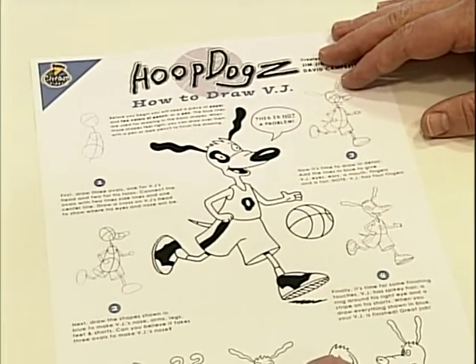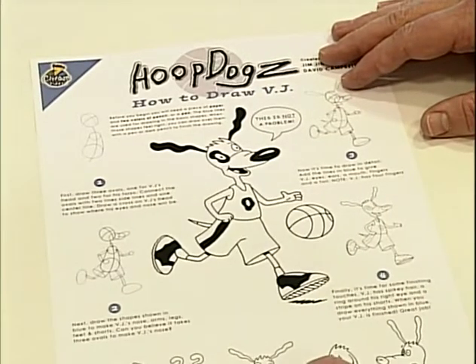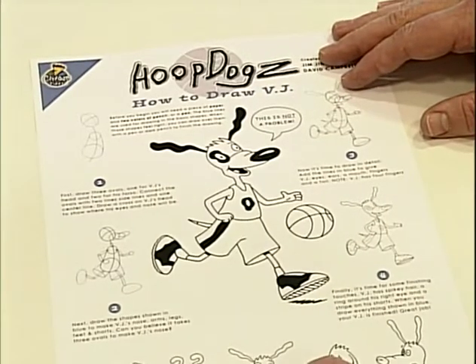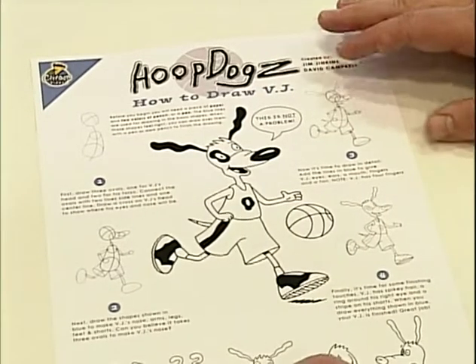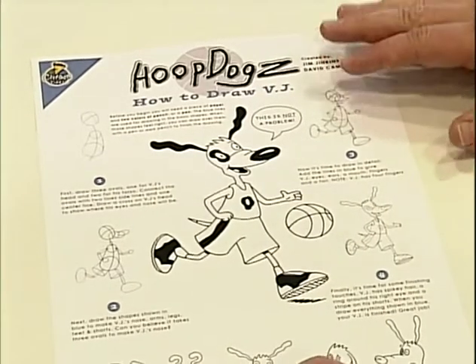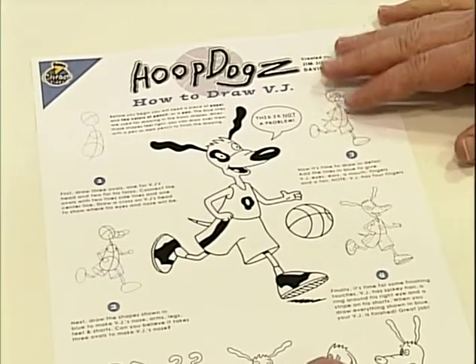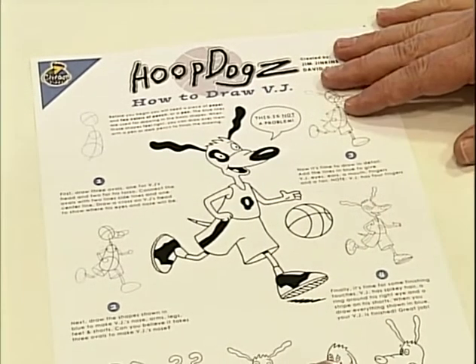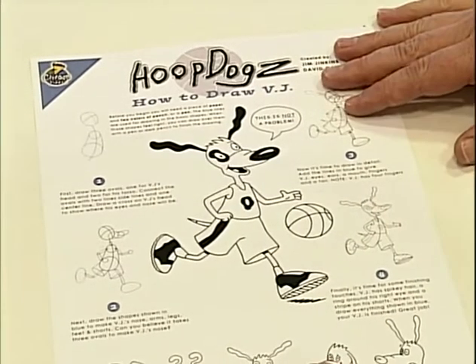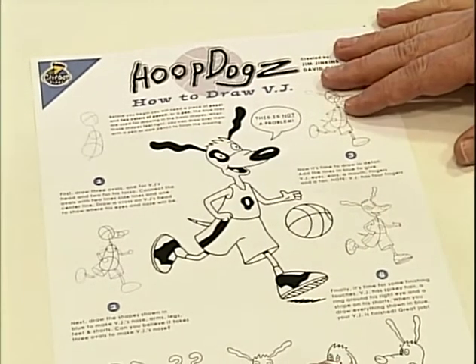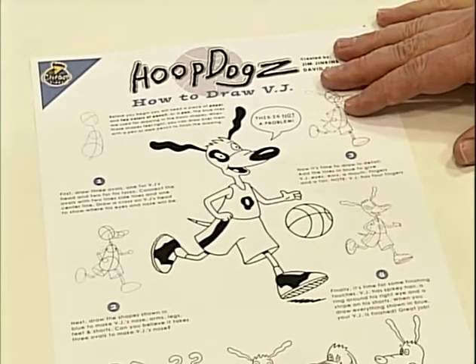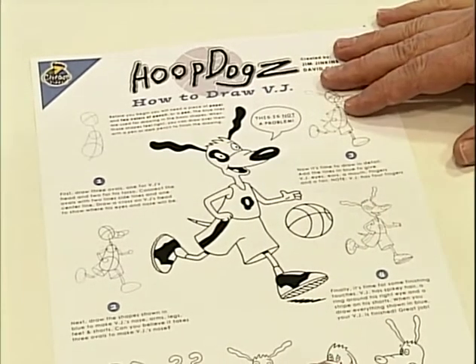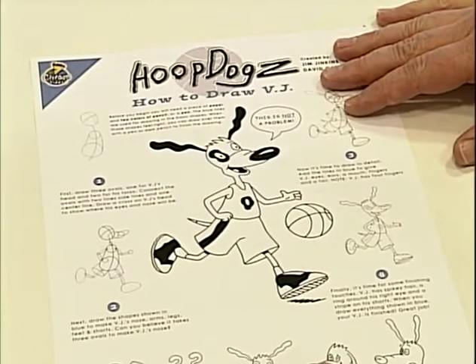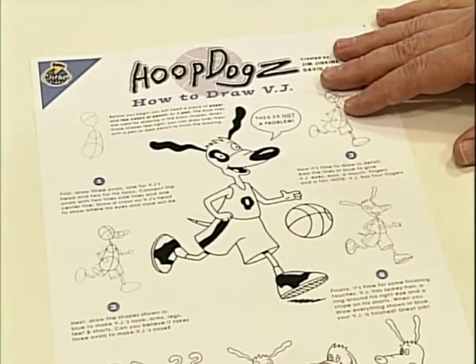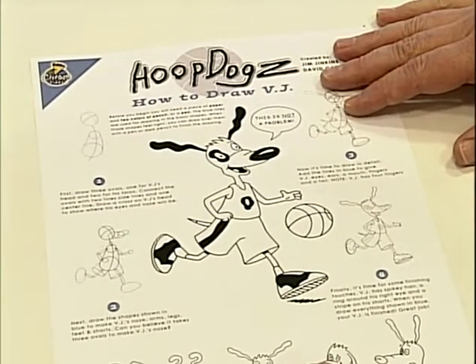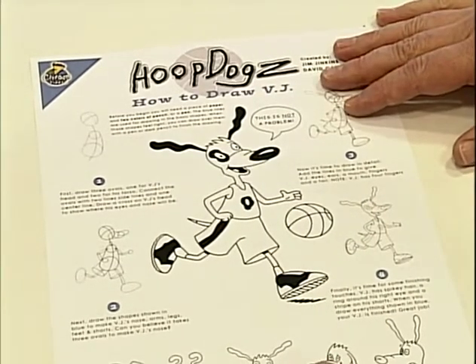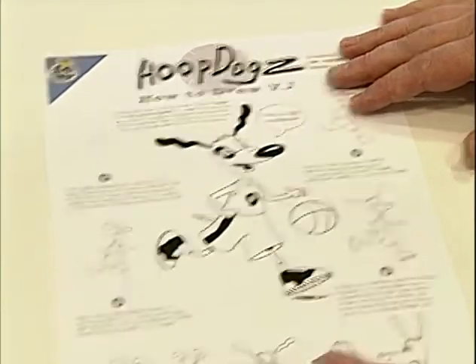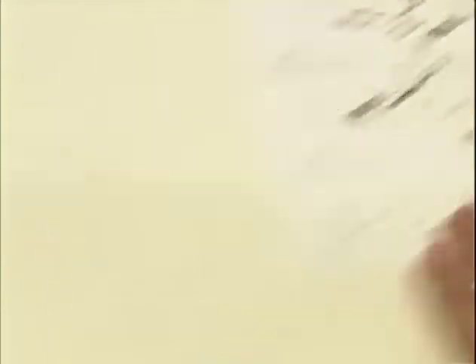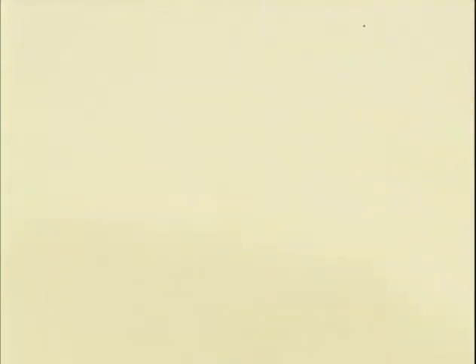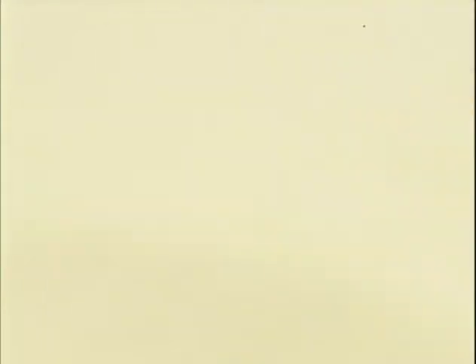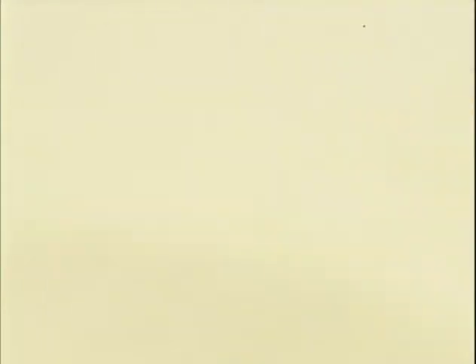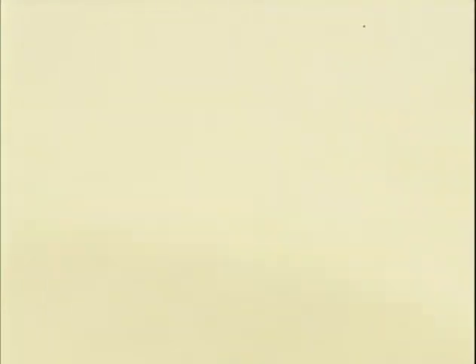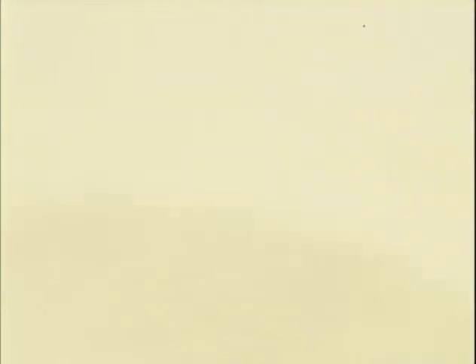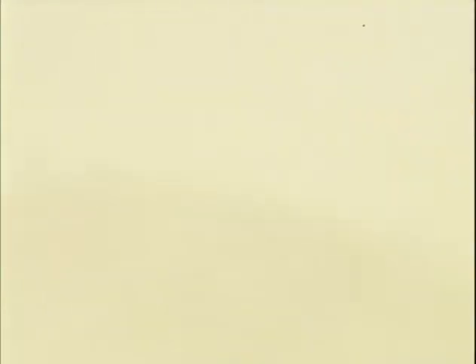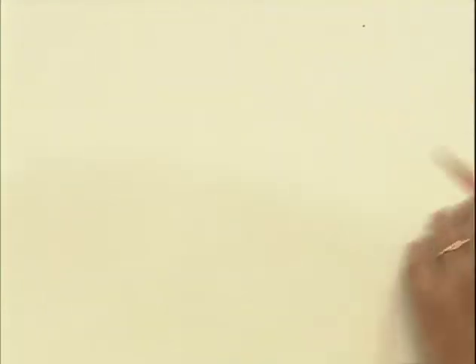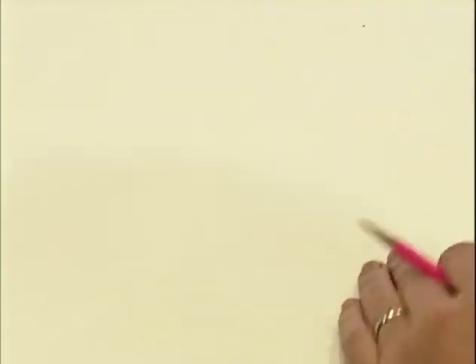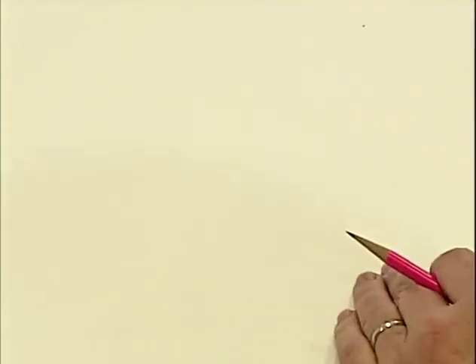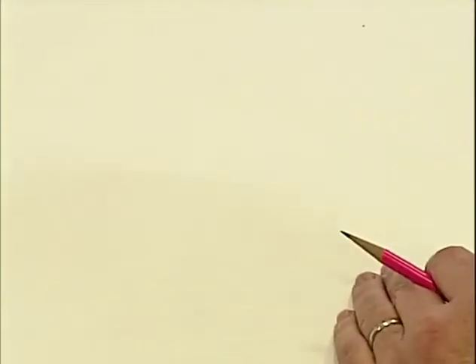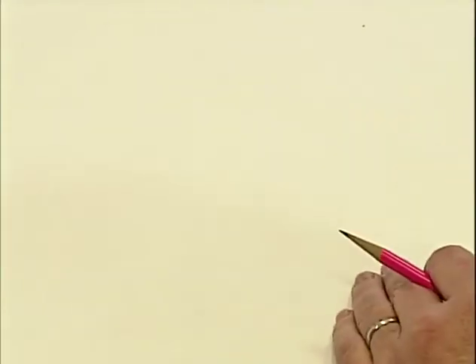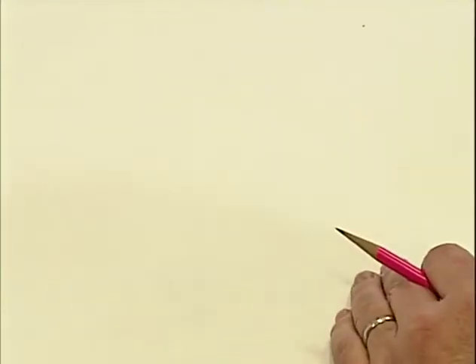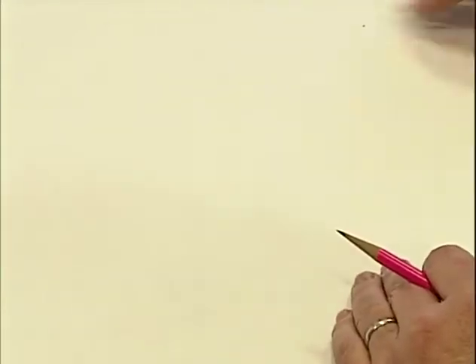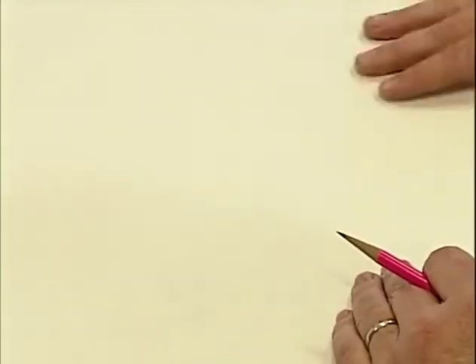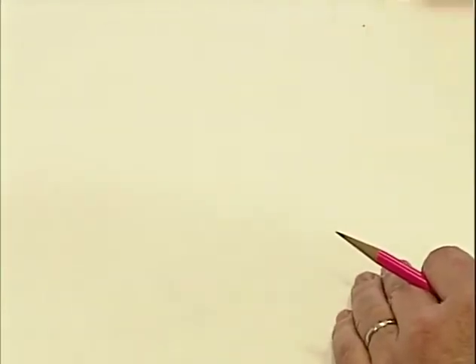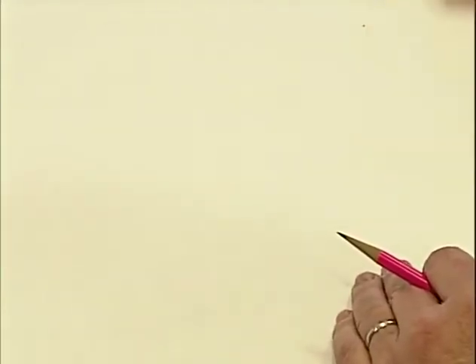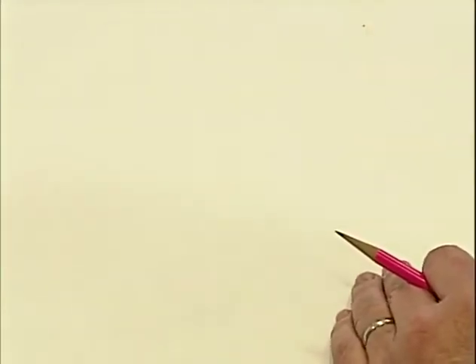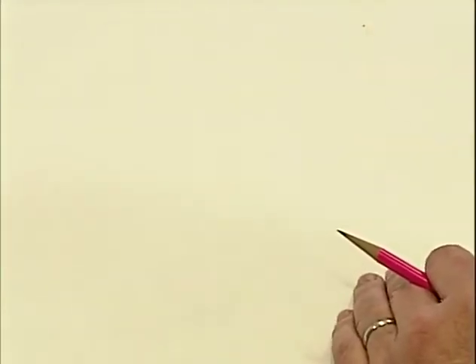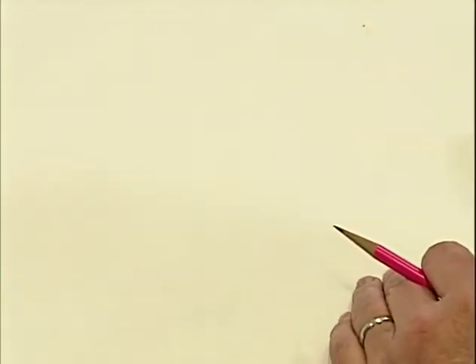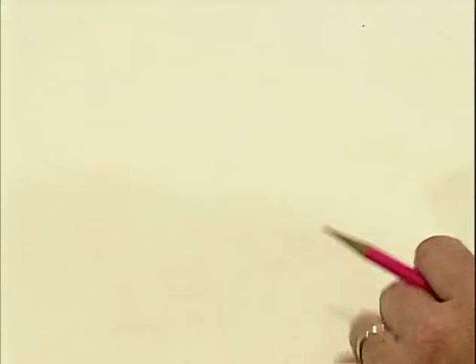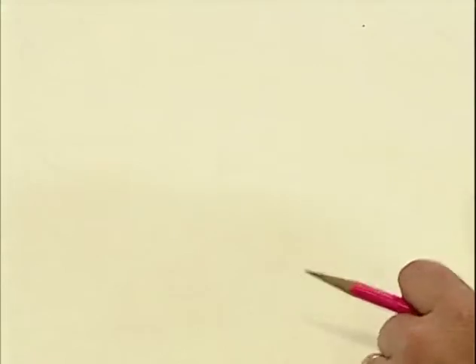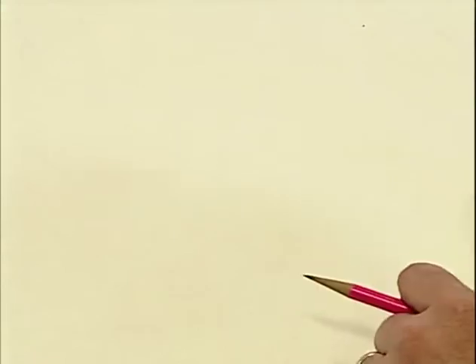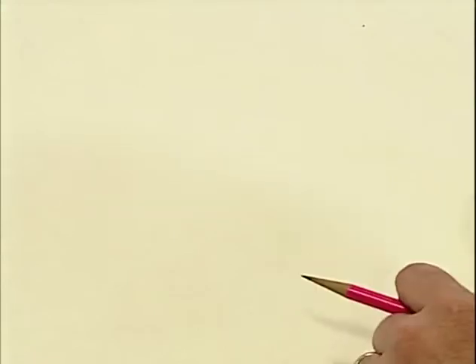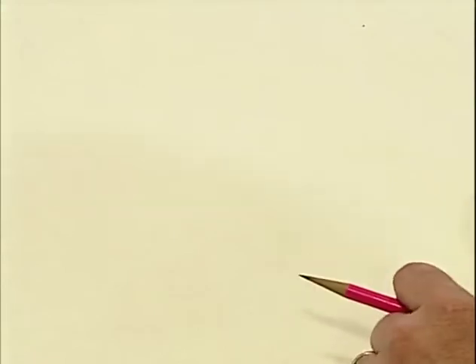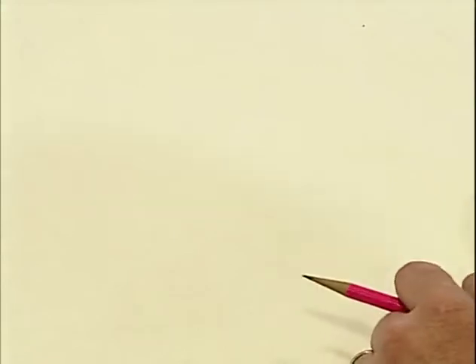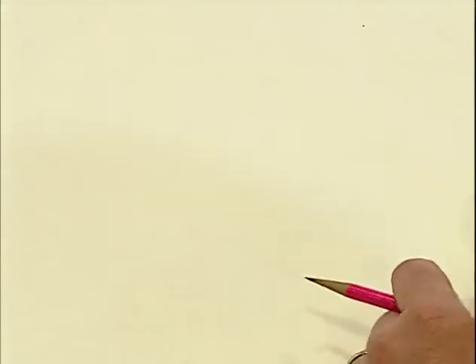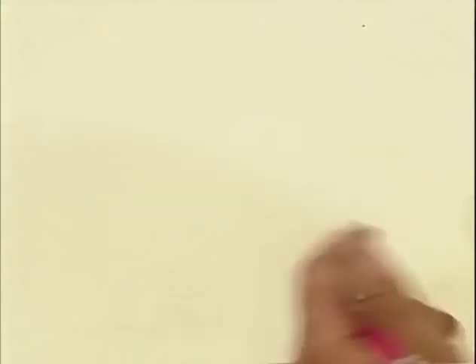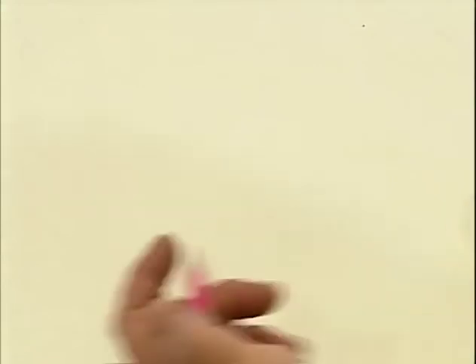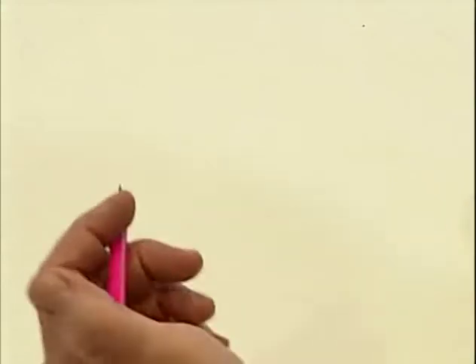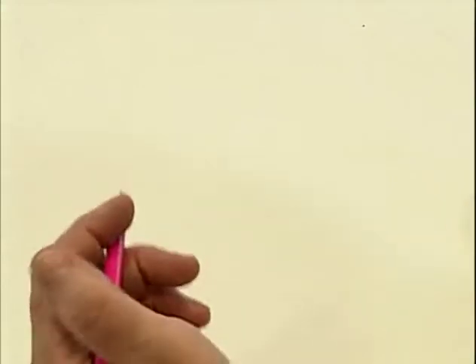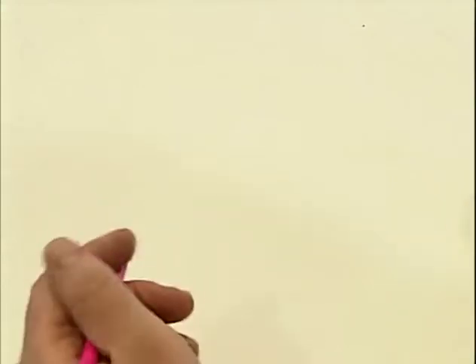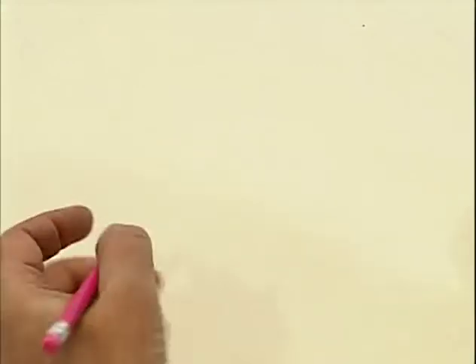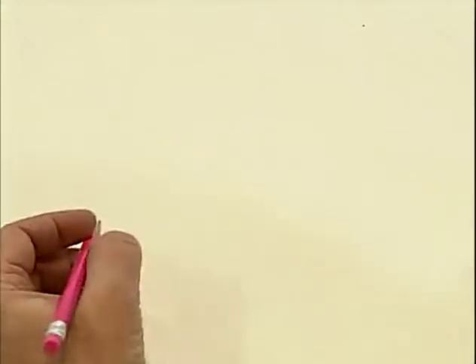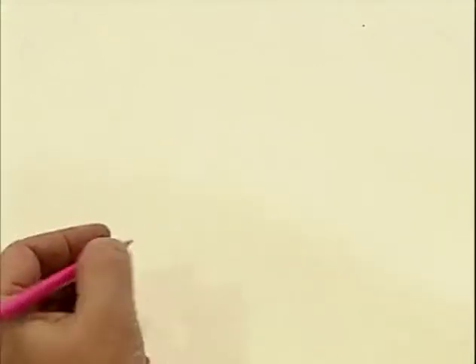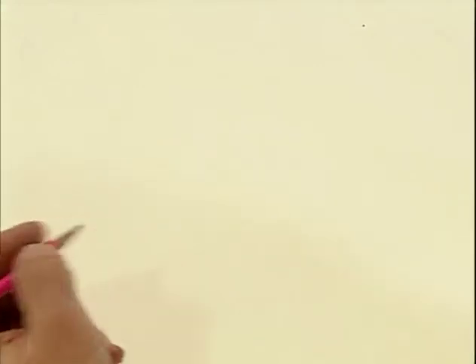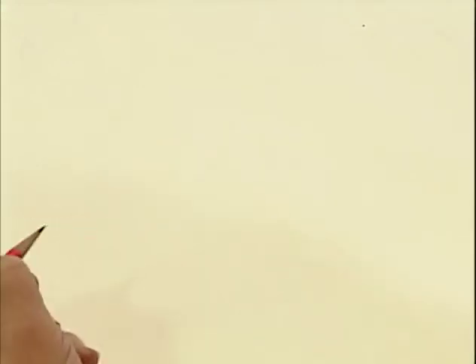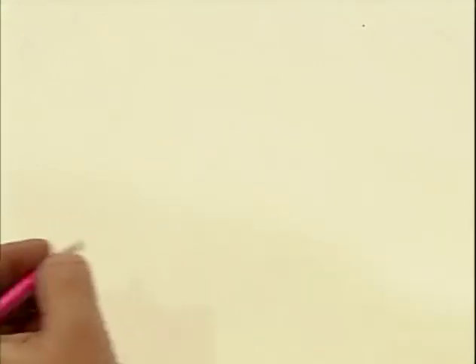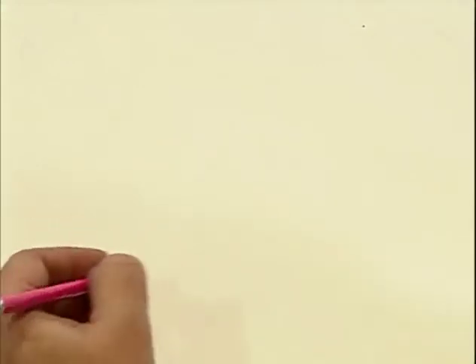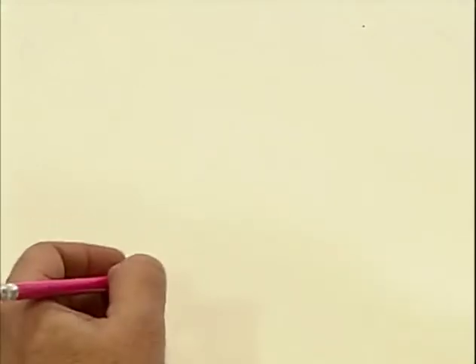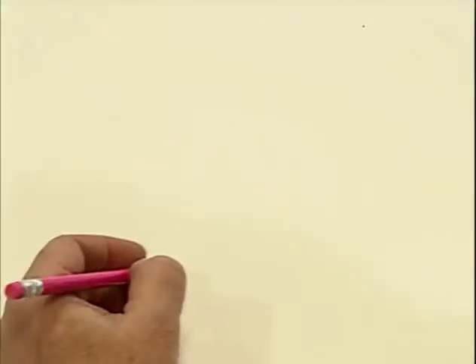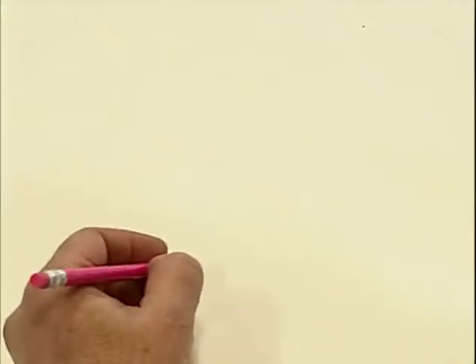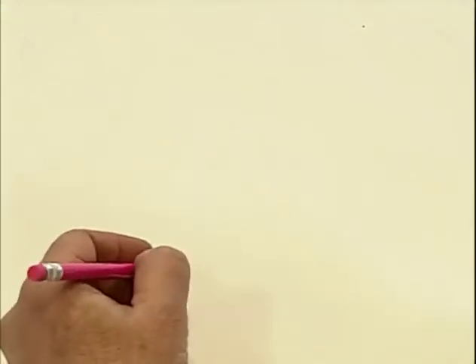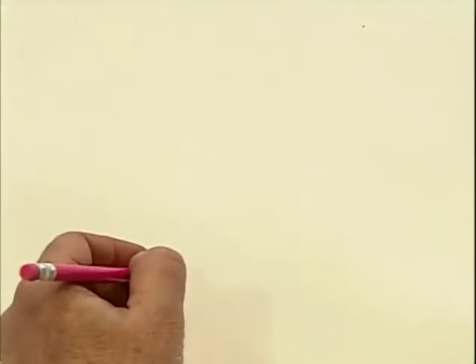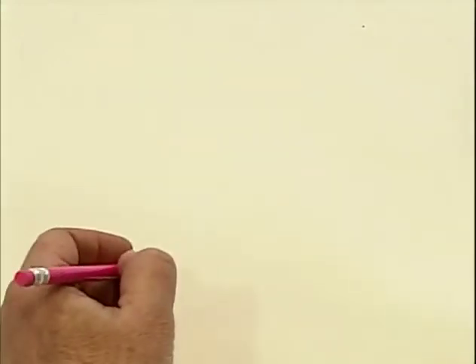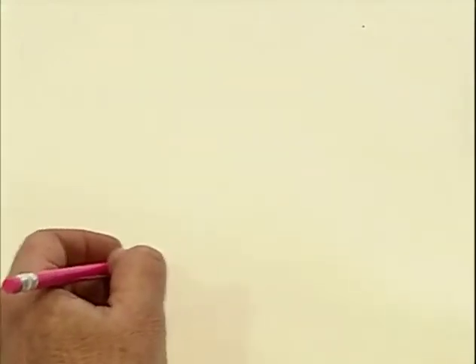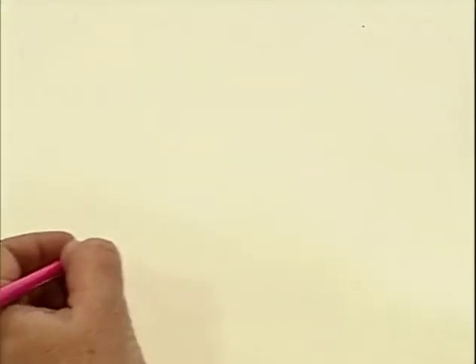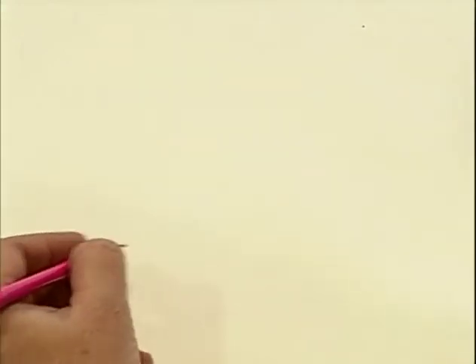I don't draw like that, and so I'm not going to do that. The way I draw is not from construction — I just sort of jump into the middle and start going.